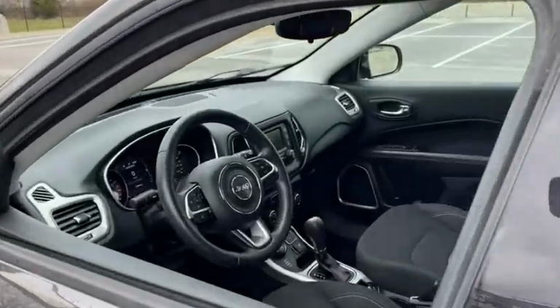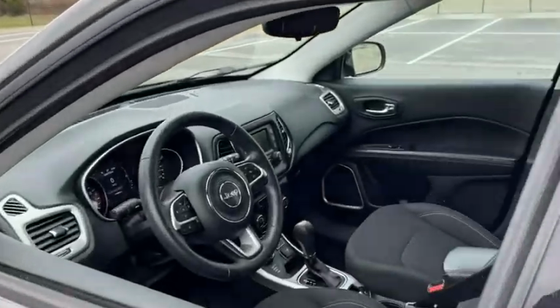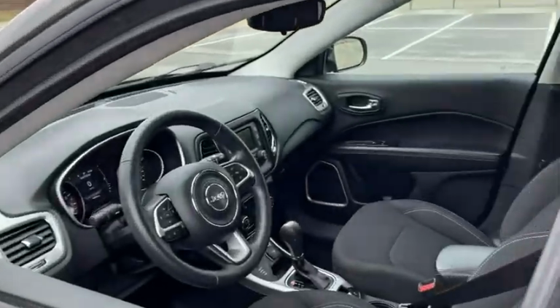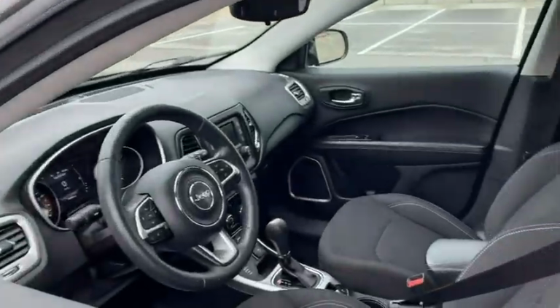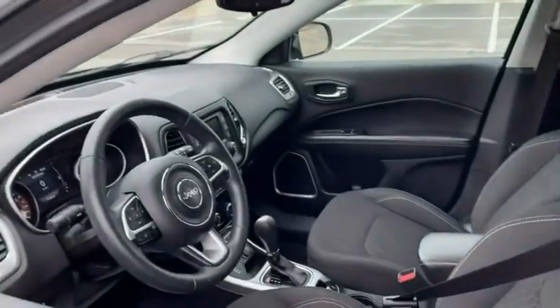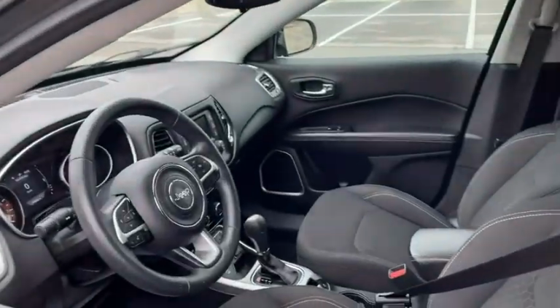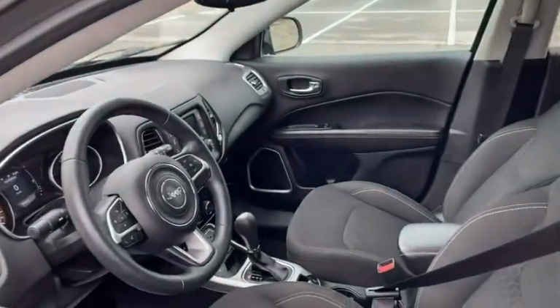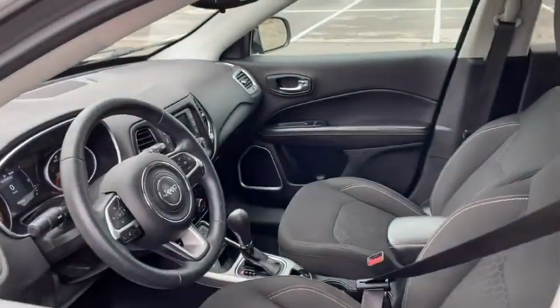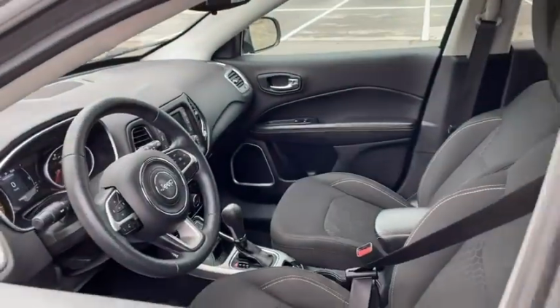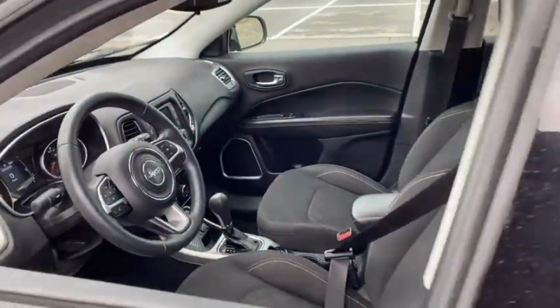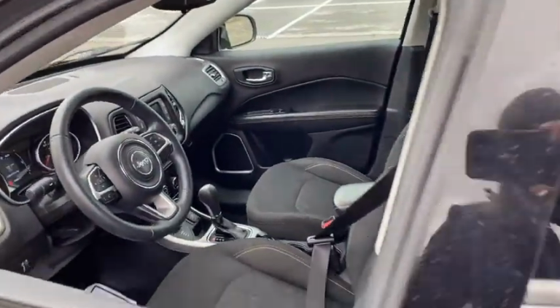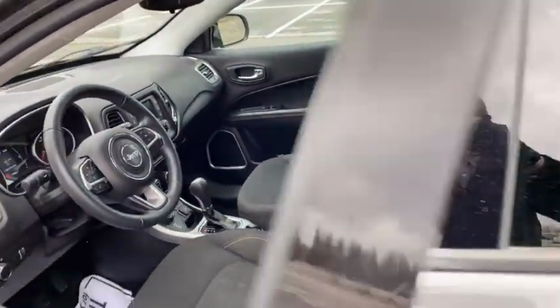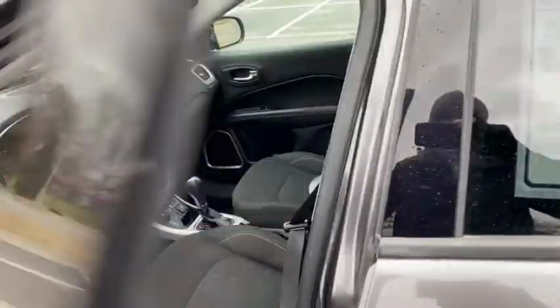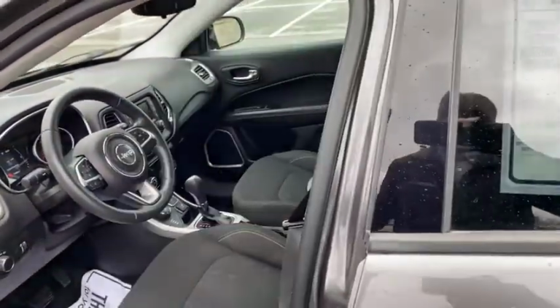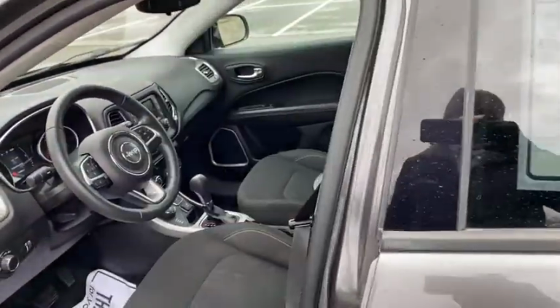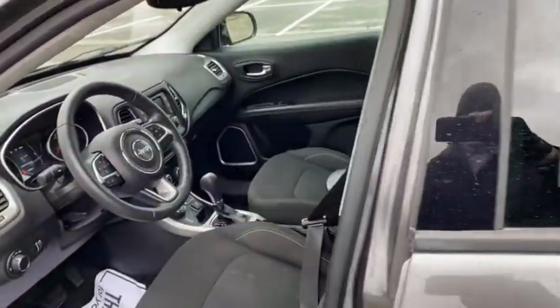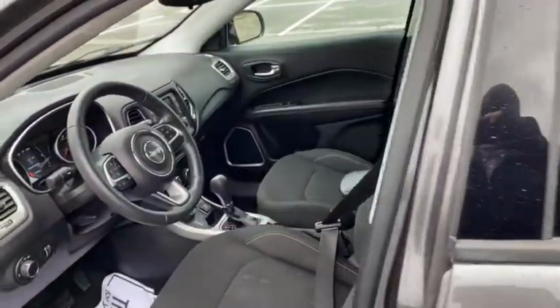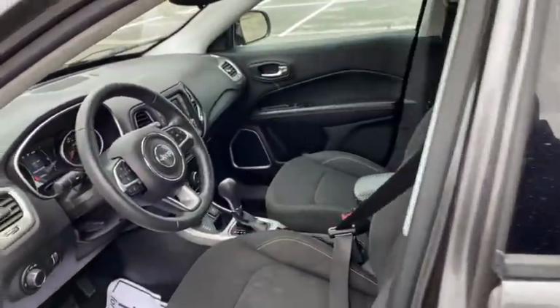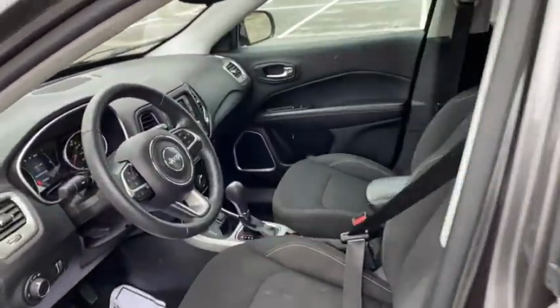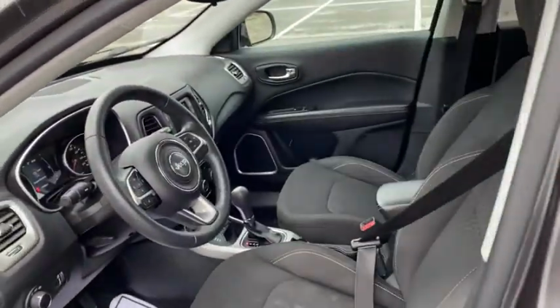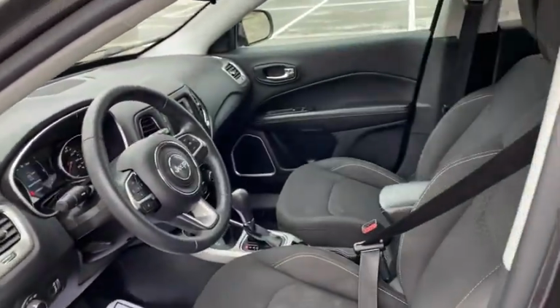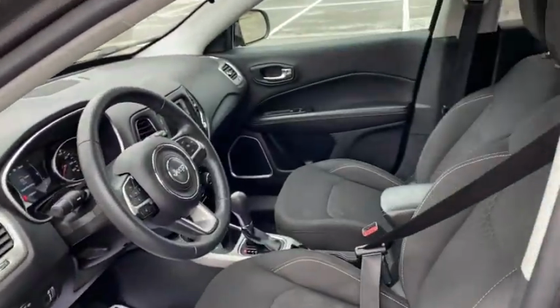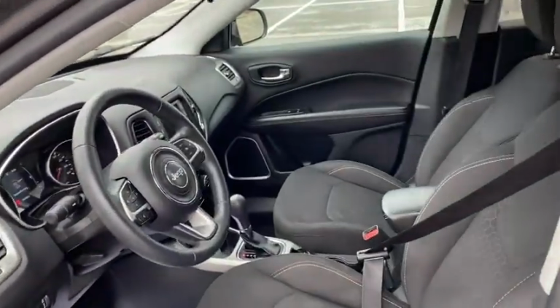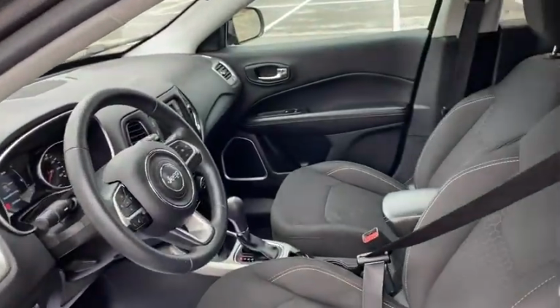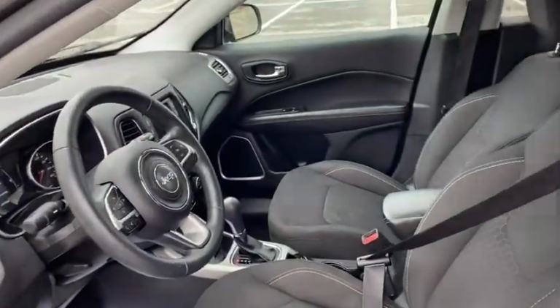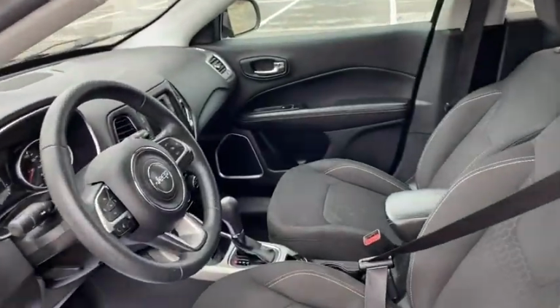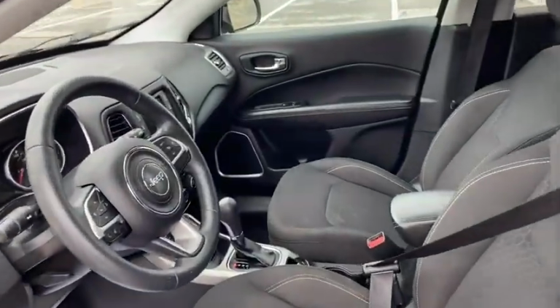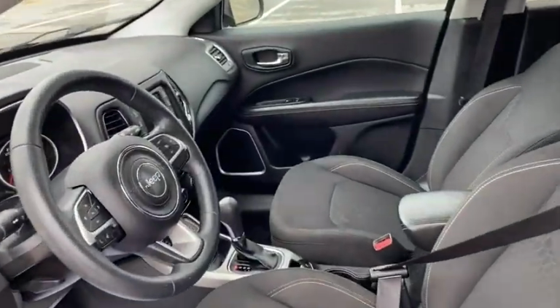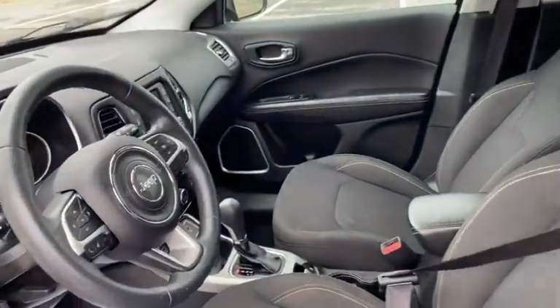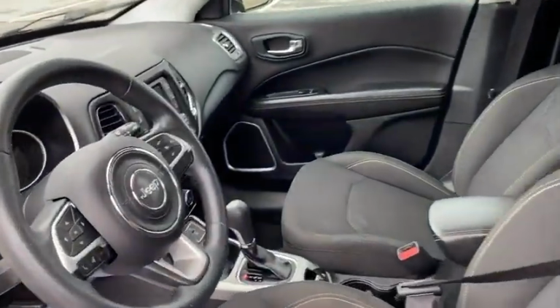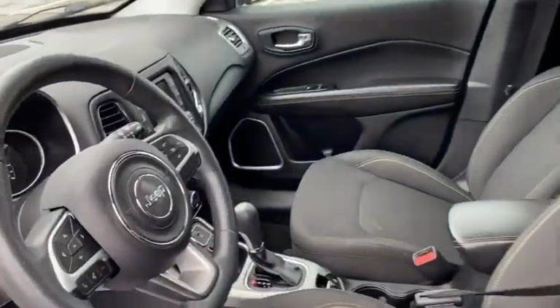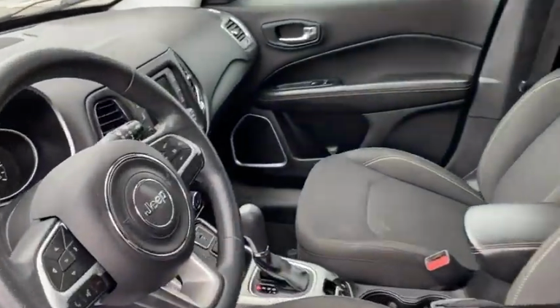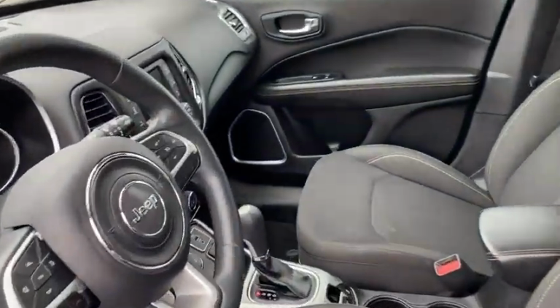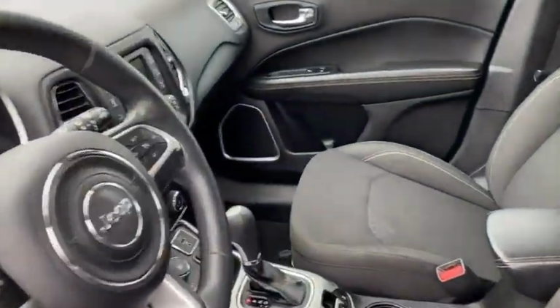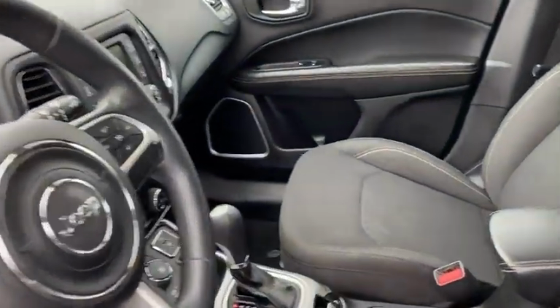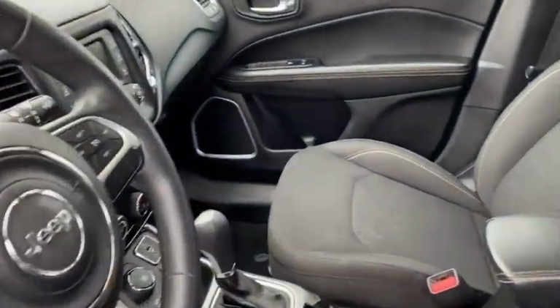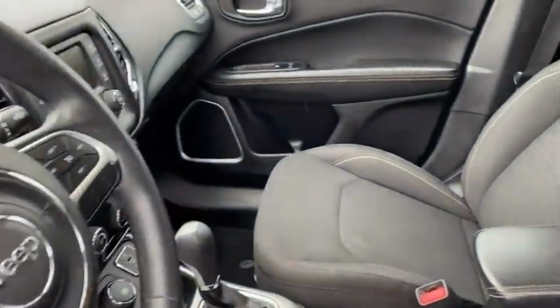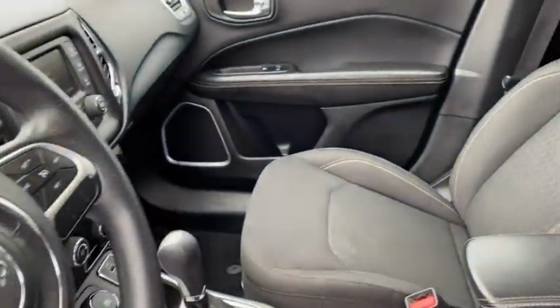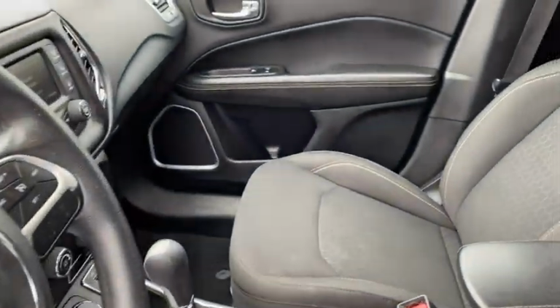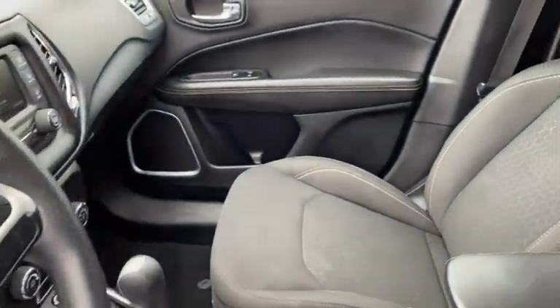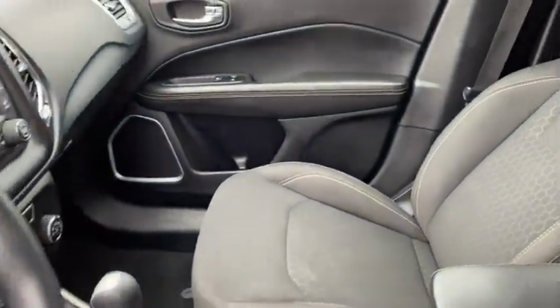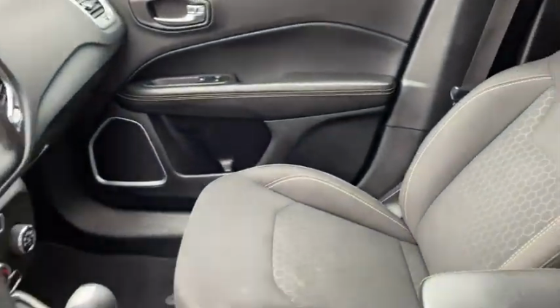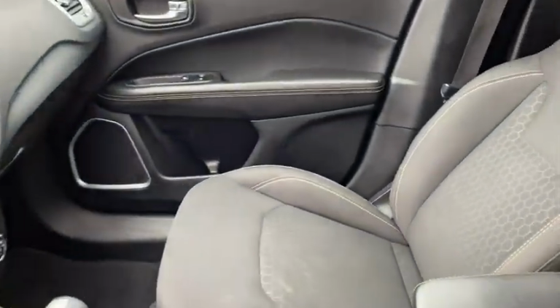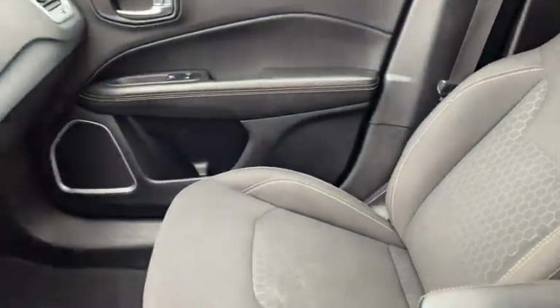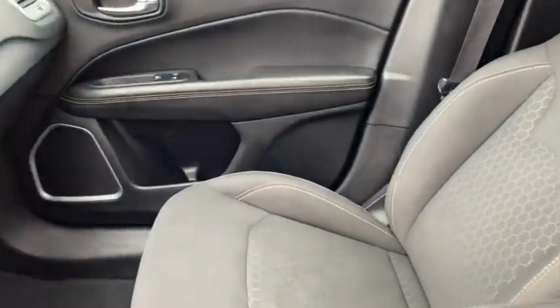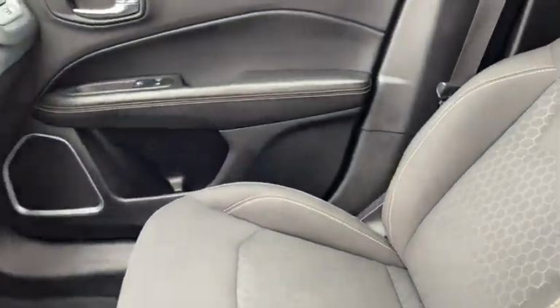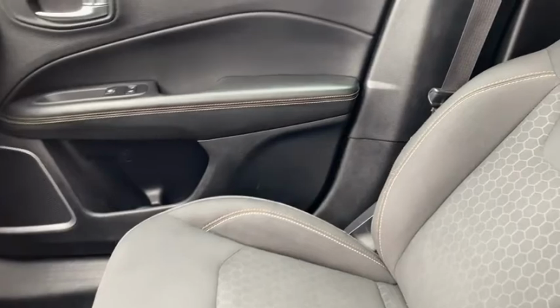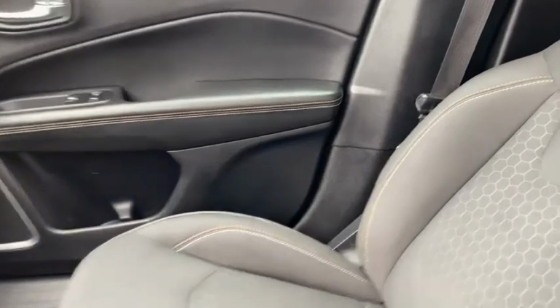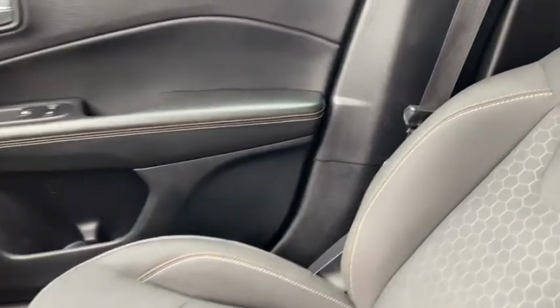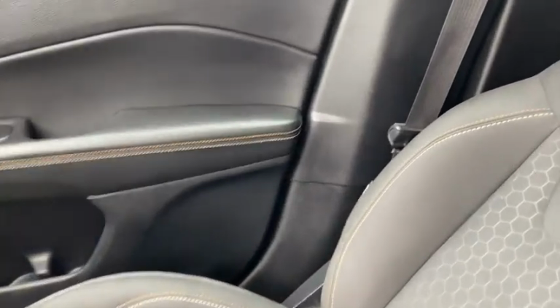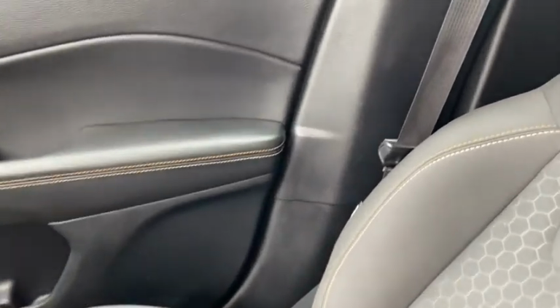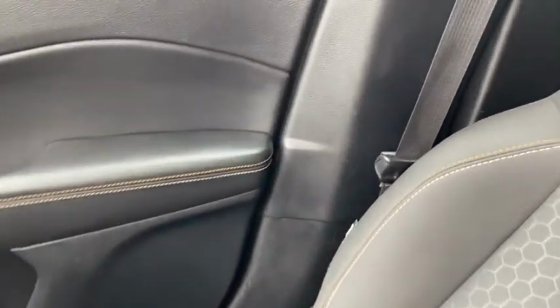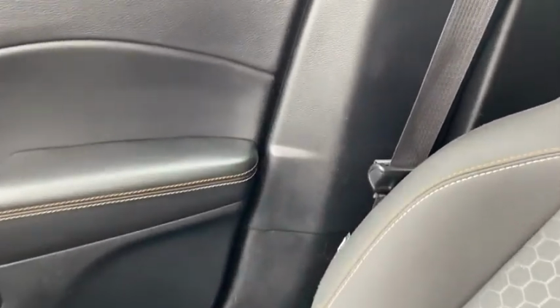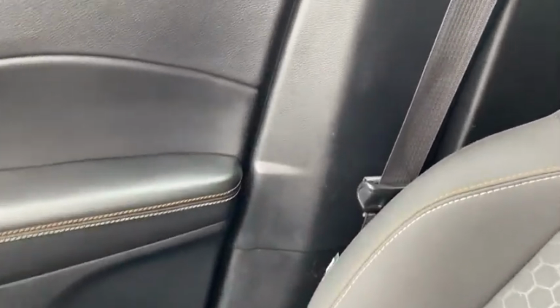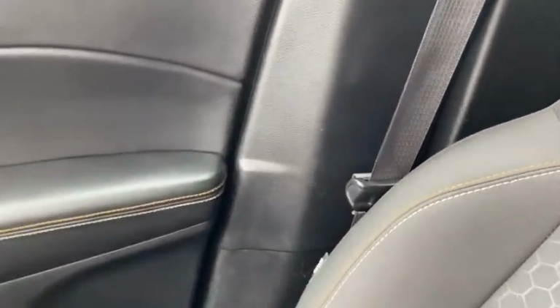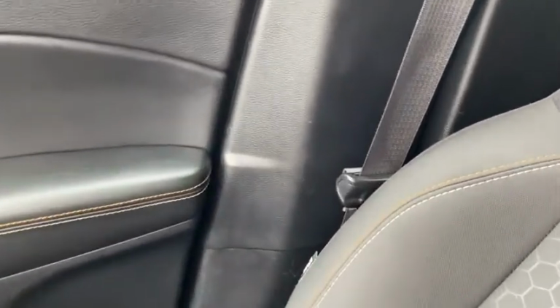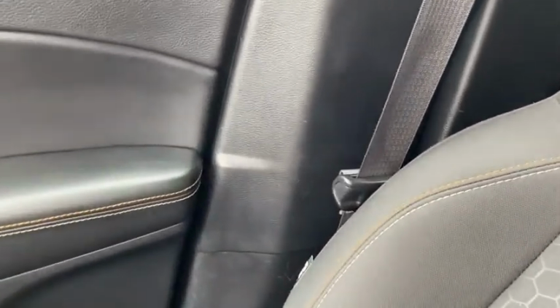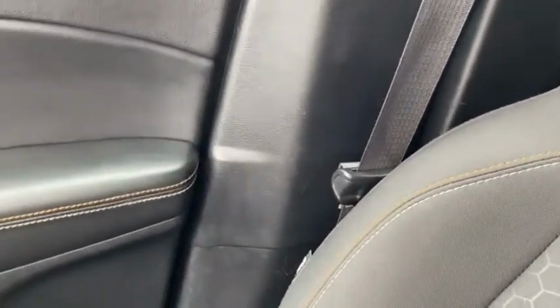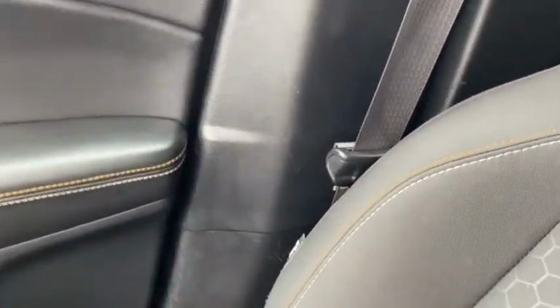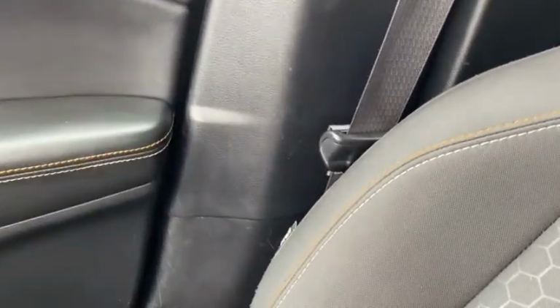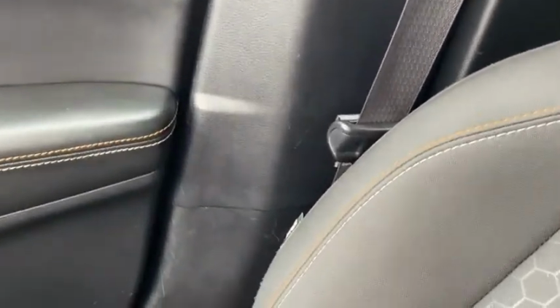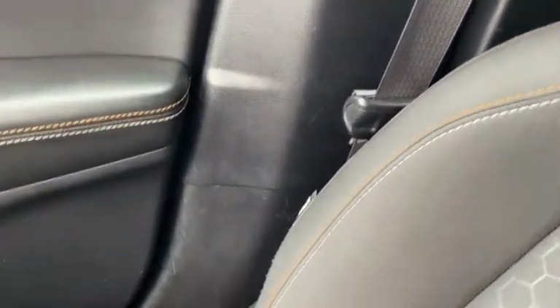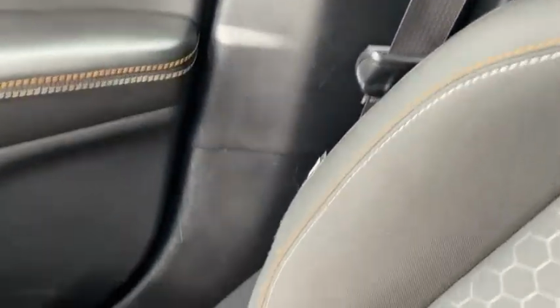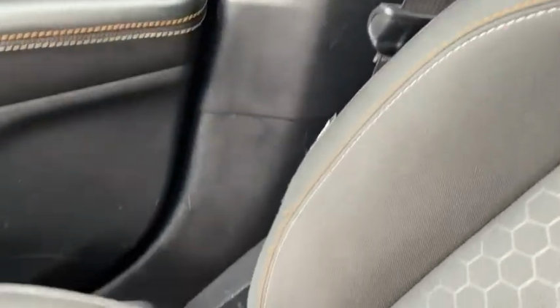Panic alarm, overhead console, tachometer, driver vanity mirror, rear view camera, front reading lamps.